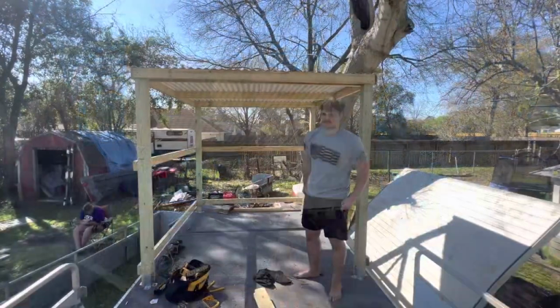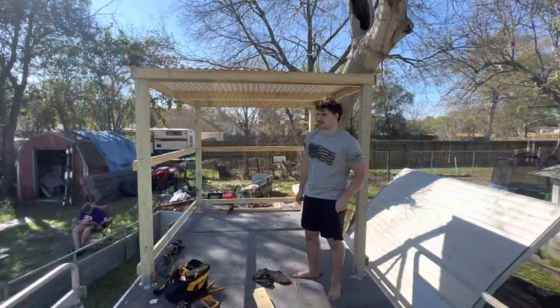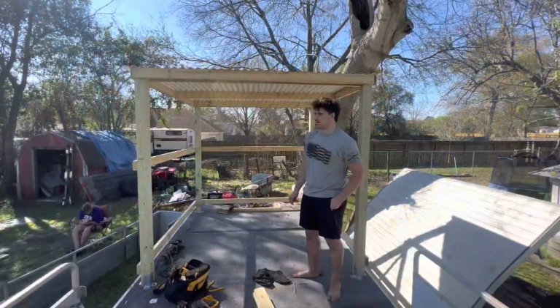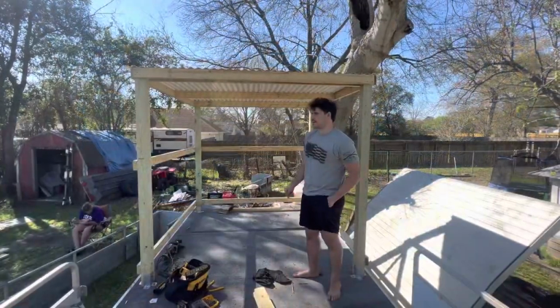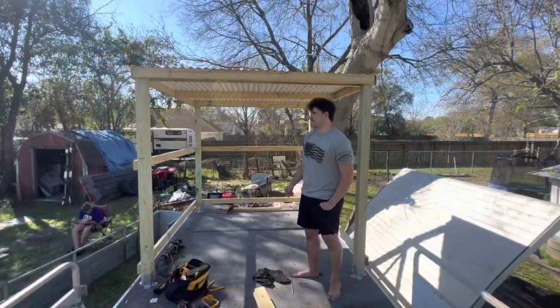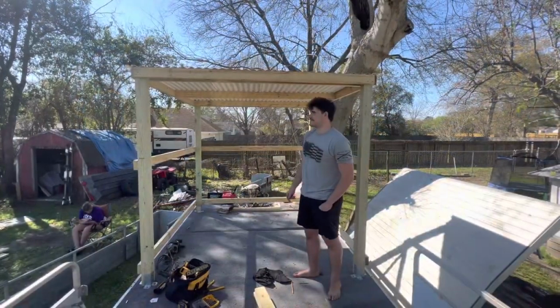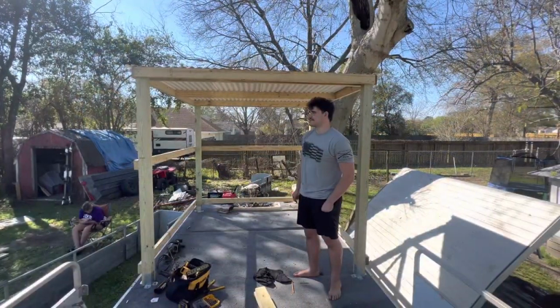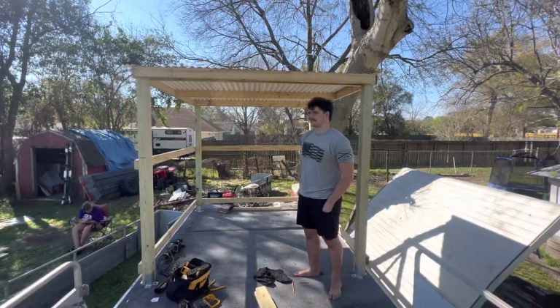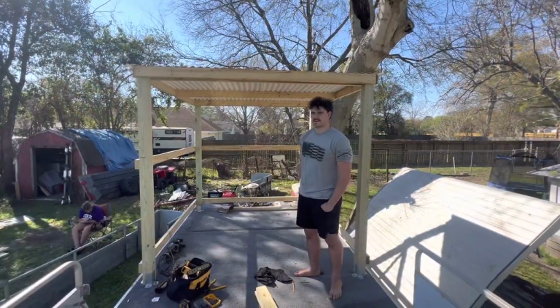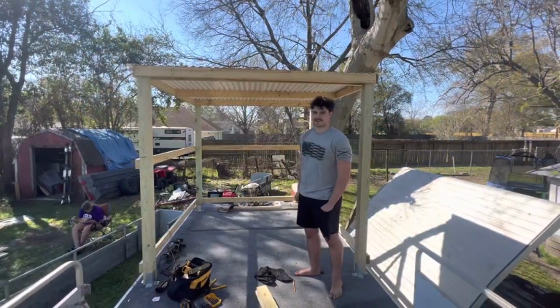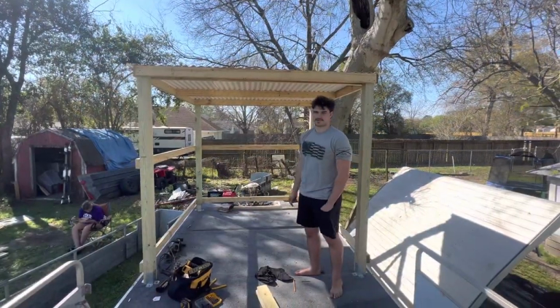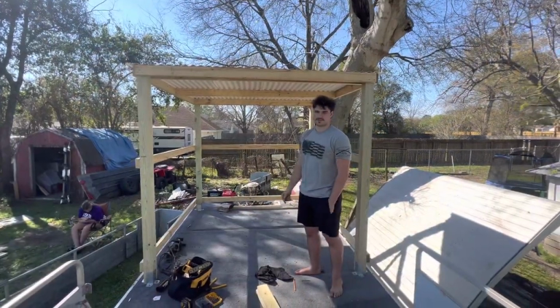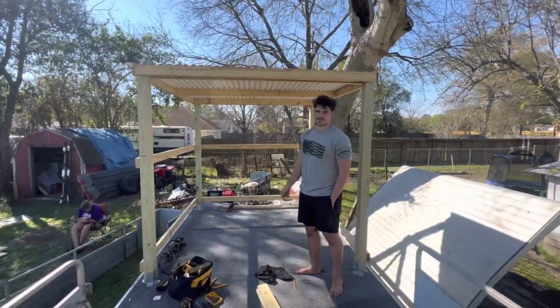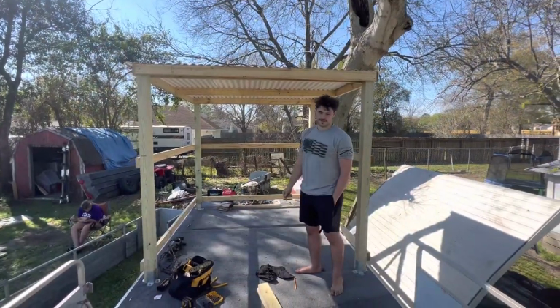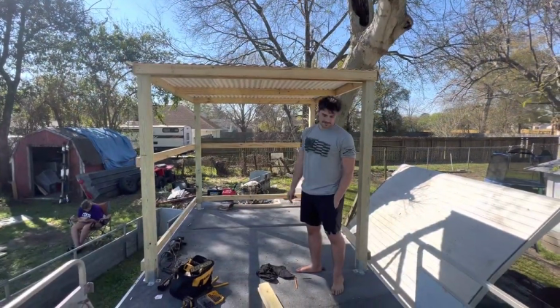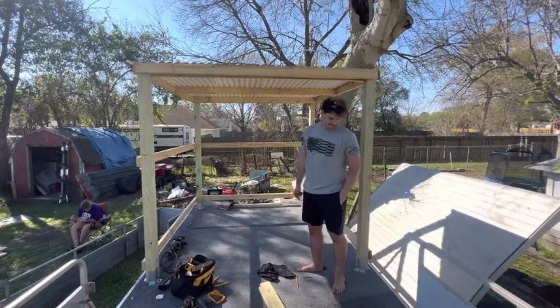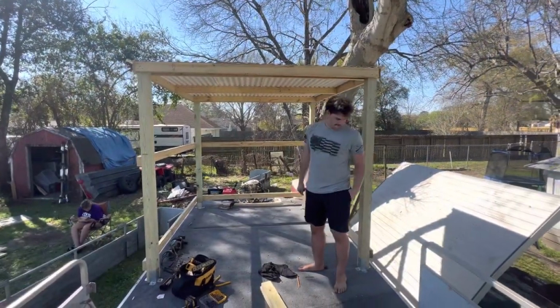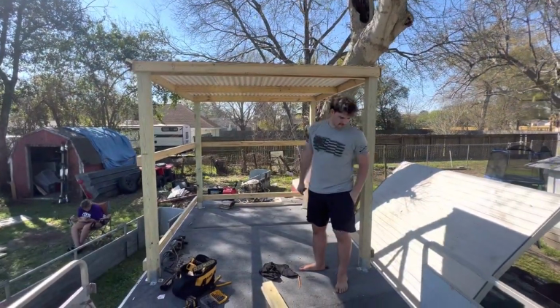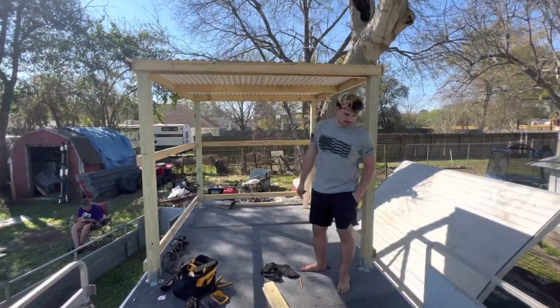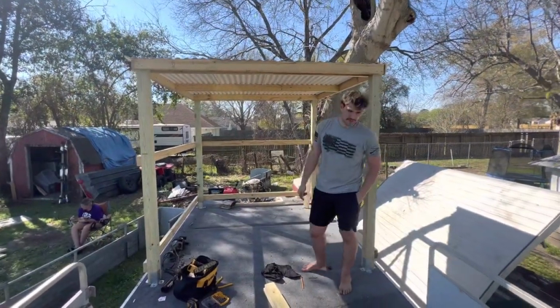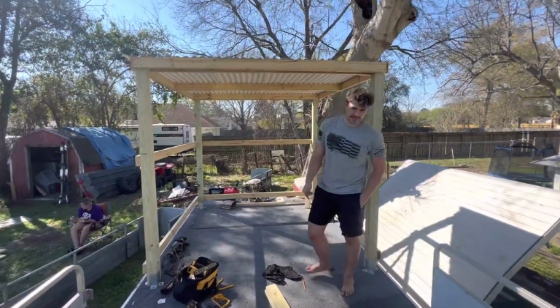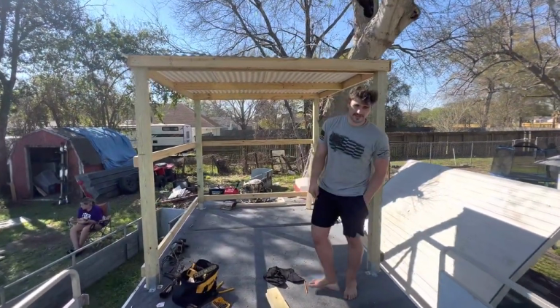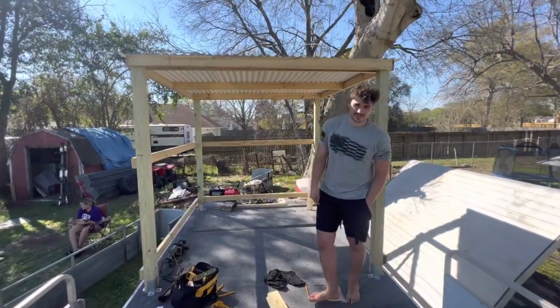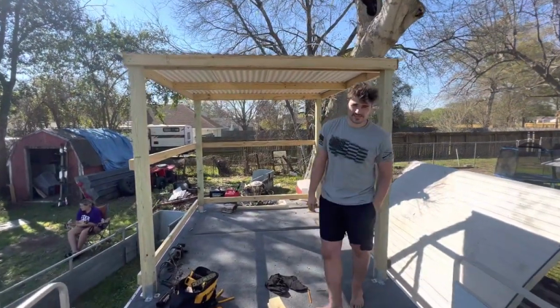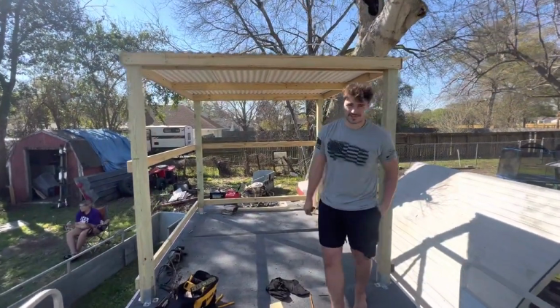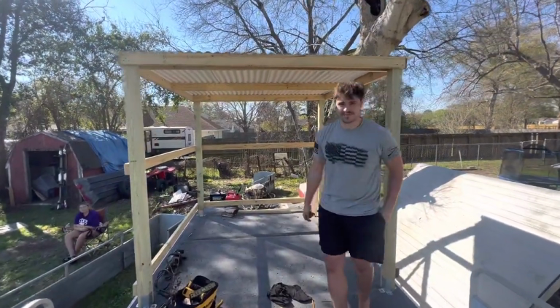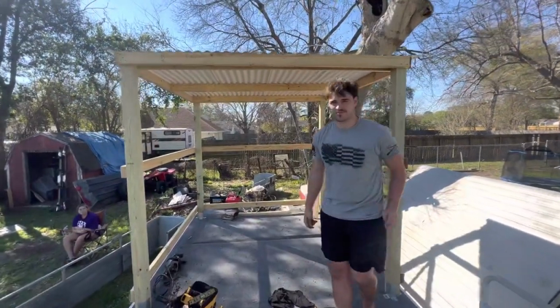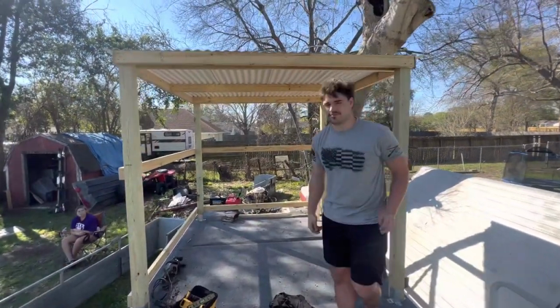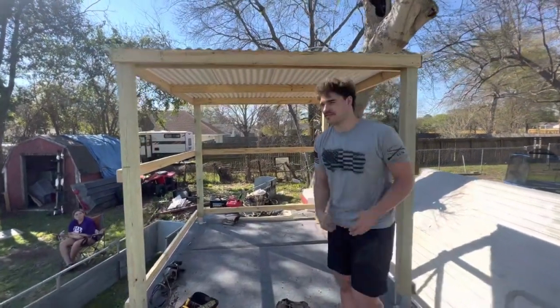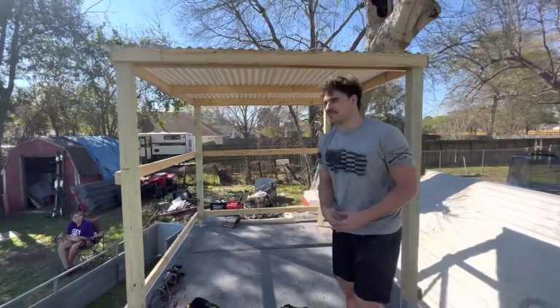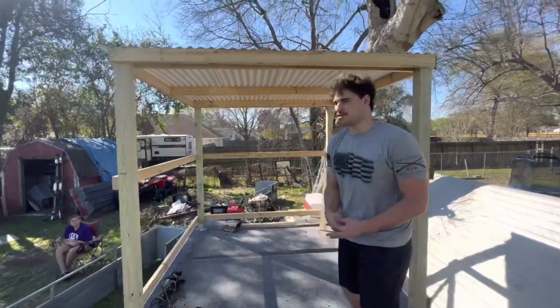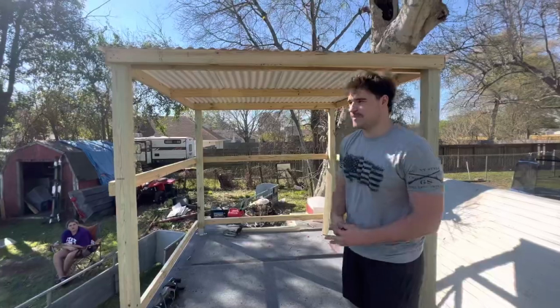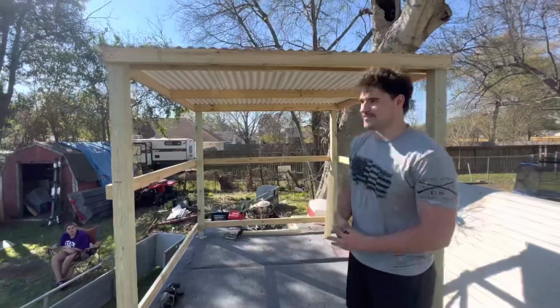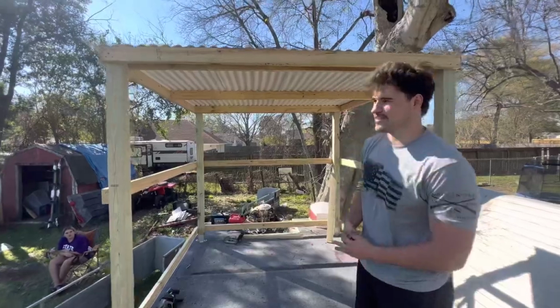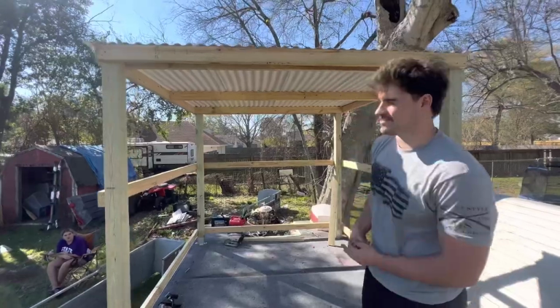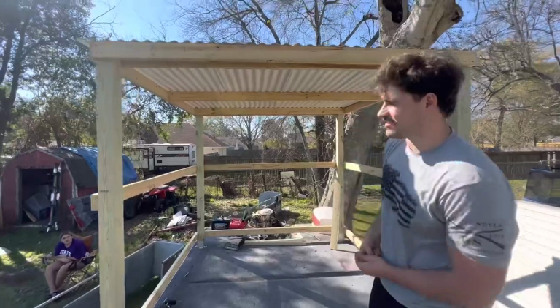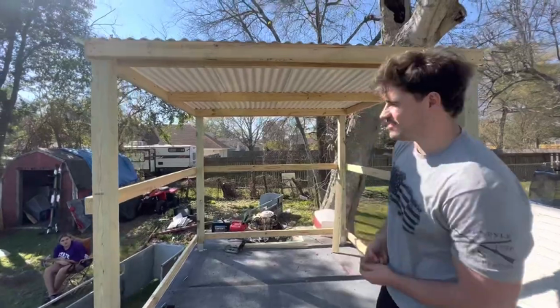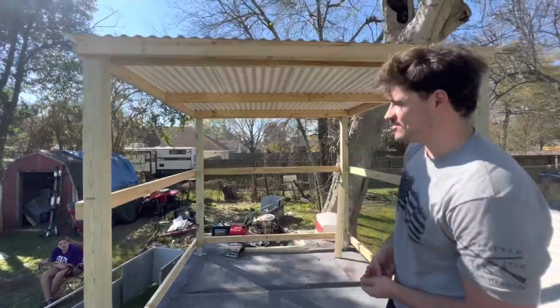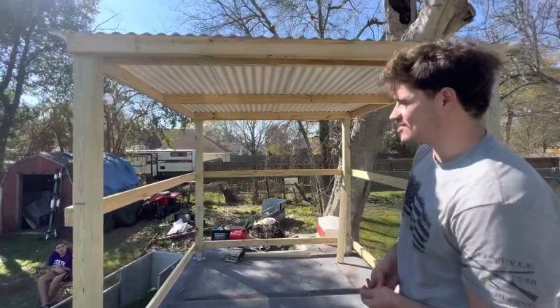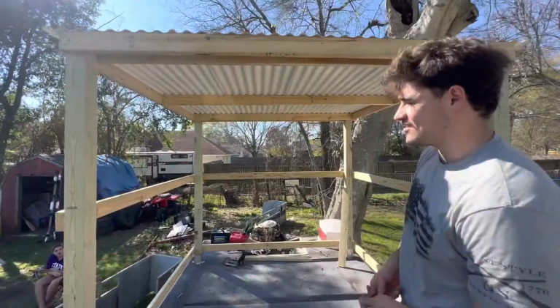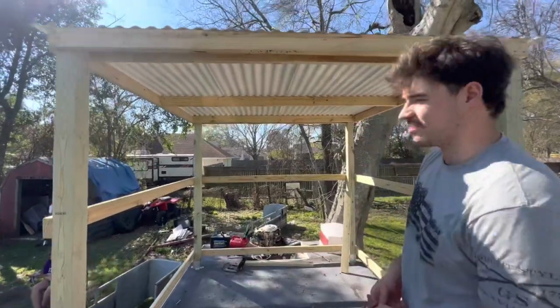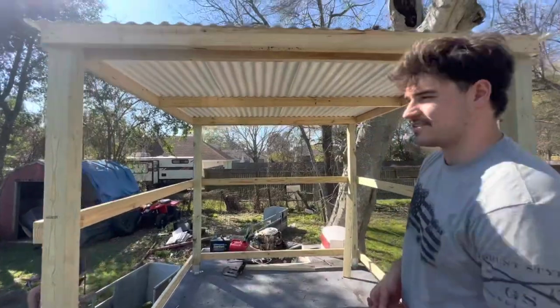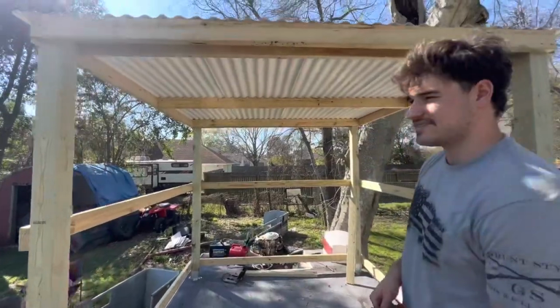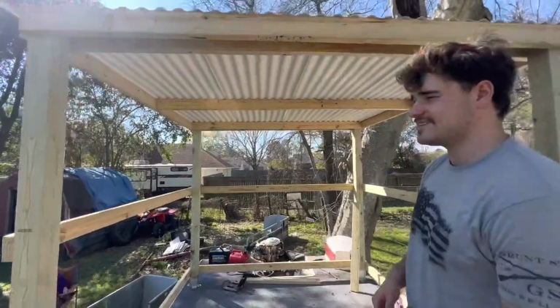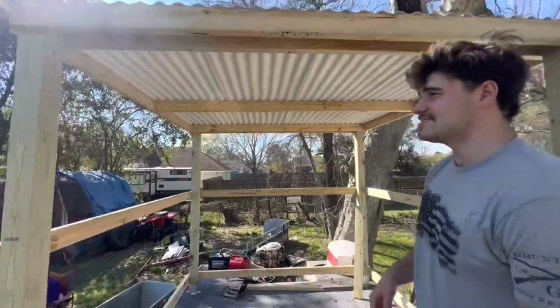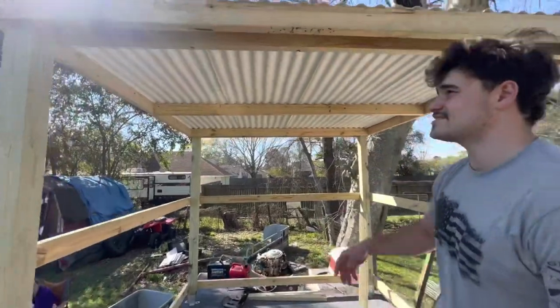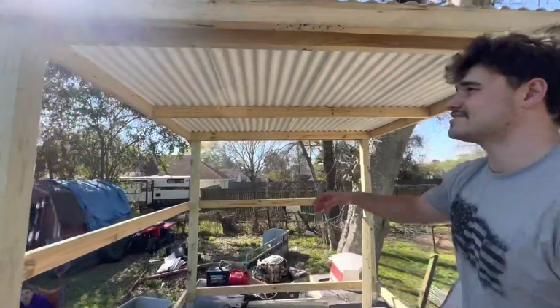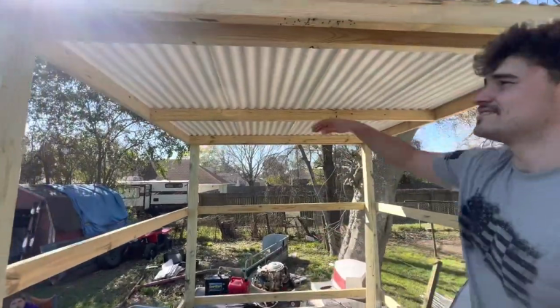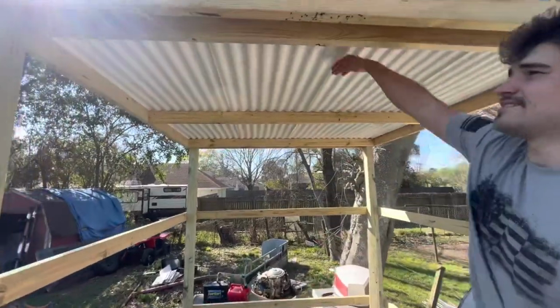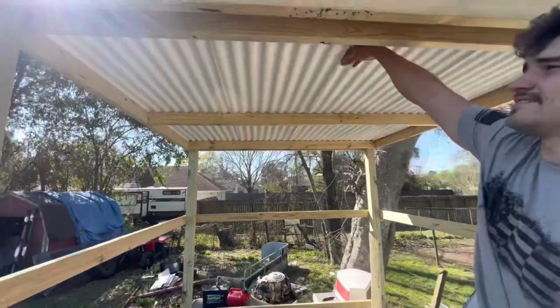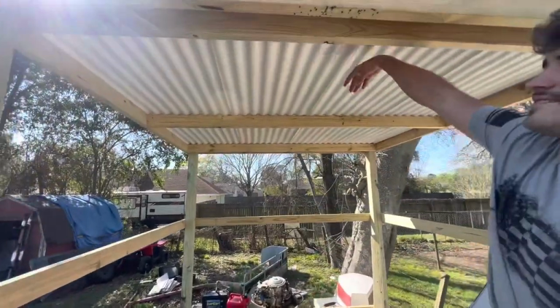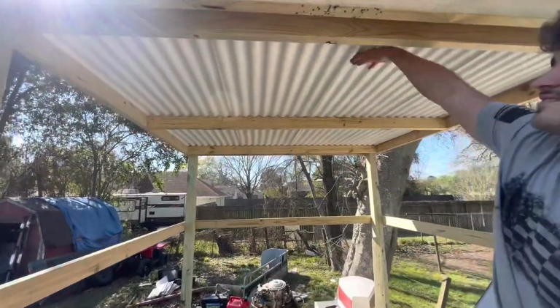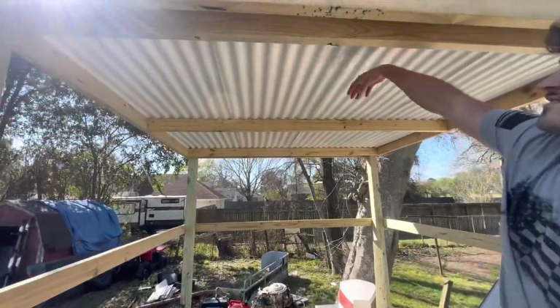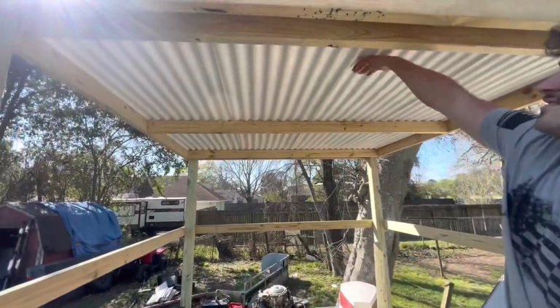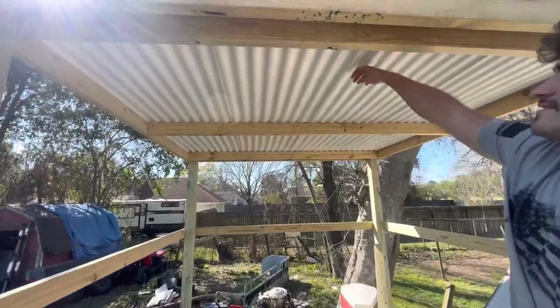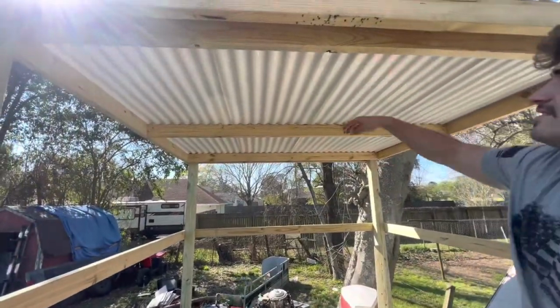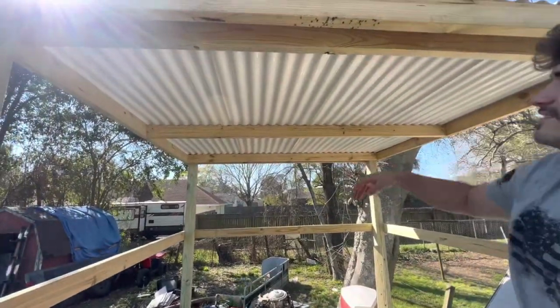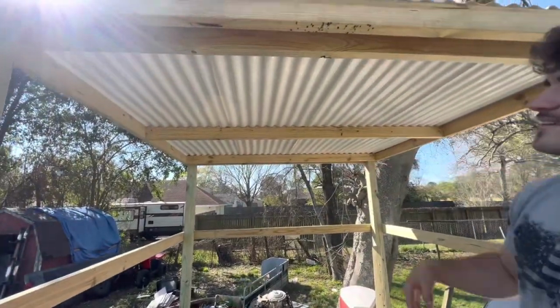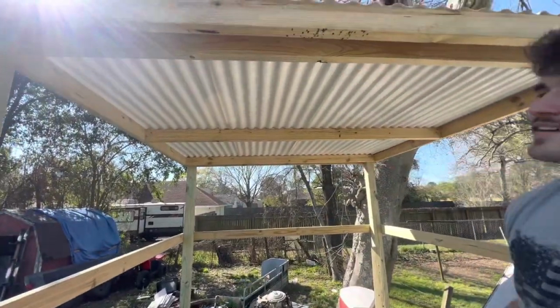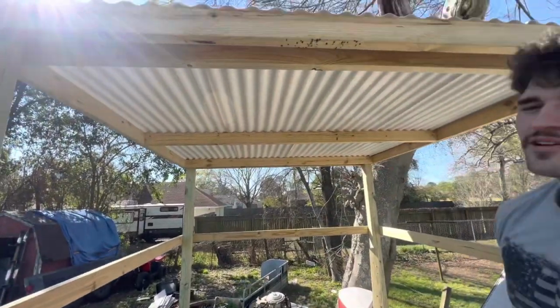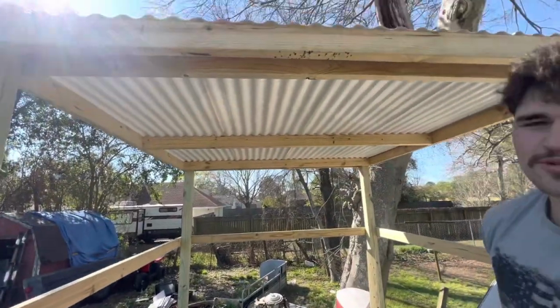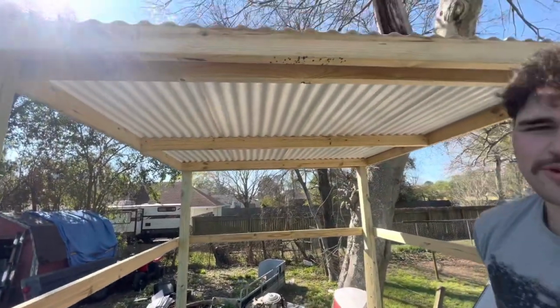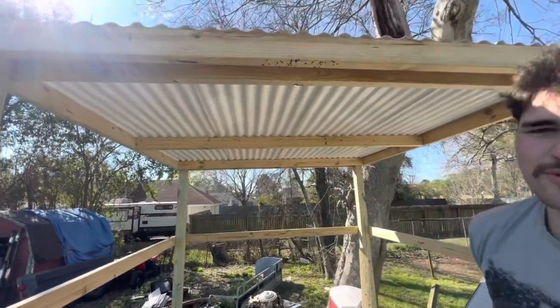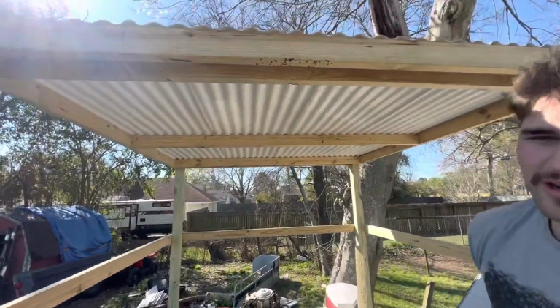Got the roof up — no leakage. Fell about five times hanging off the edge, but it ain't going nowhere.